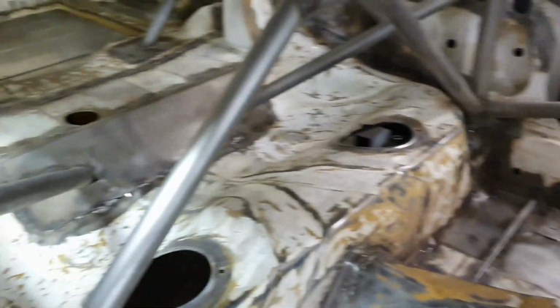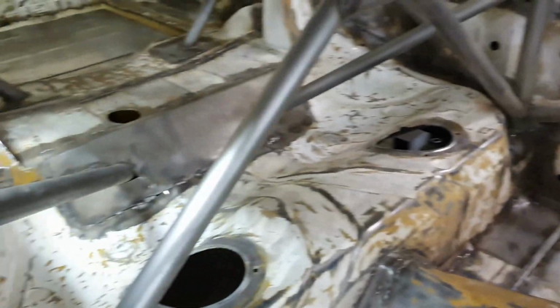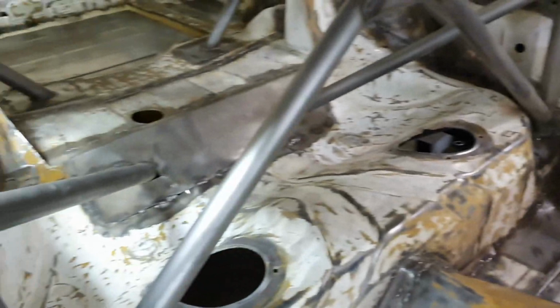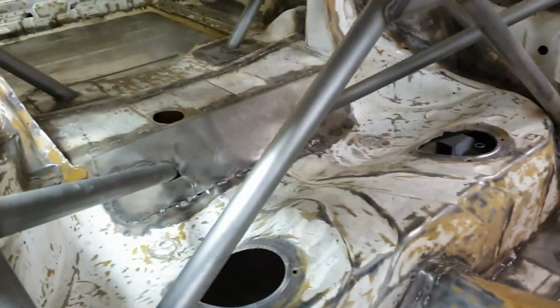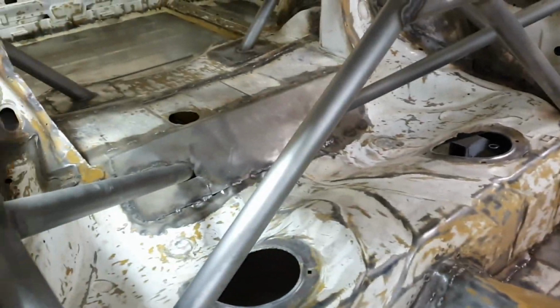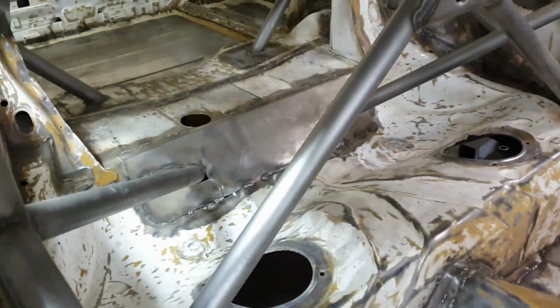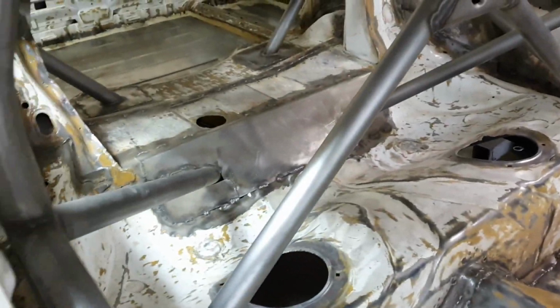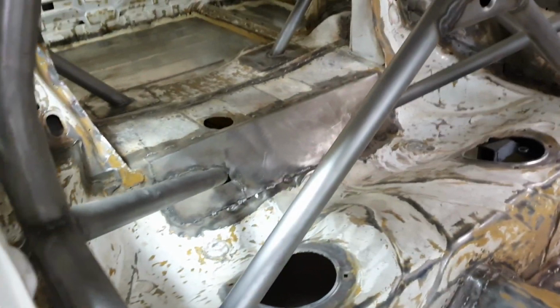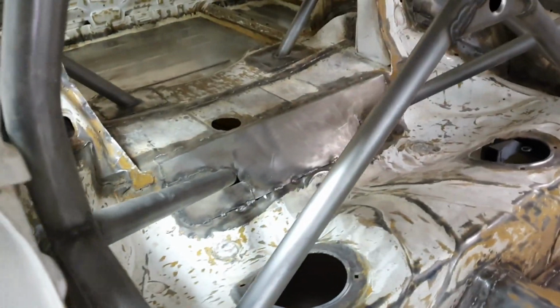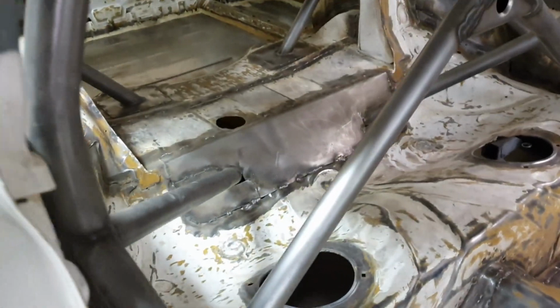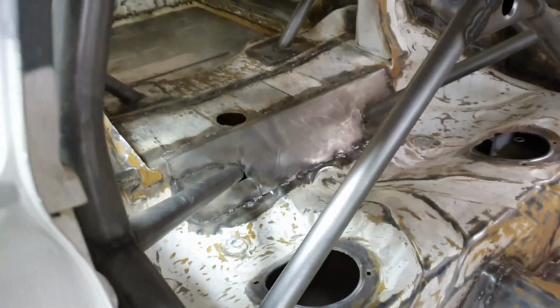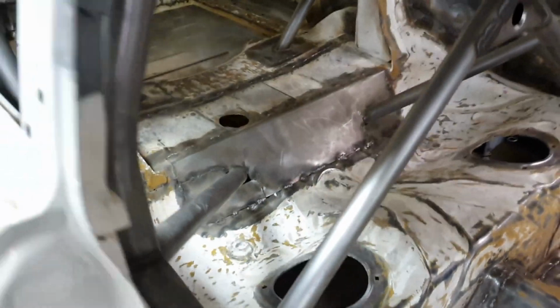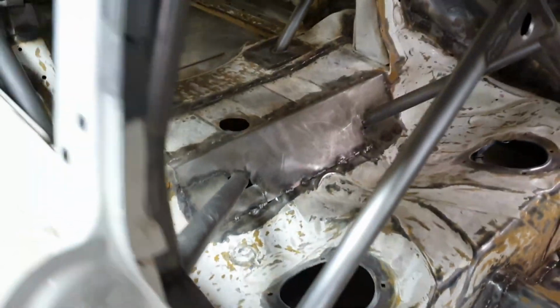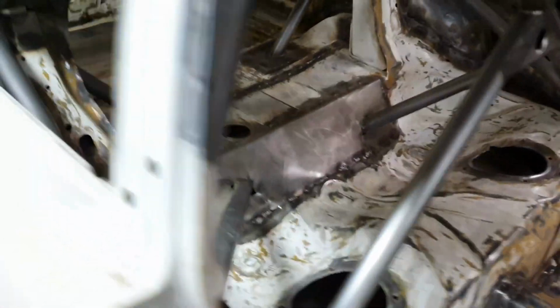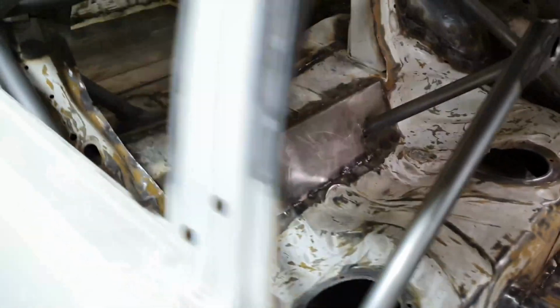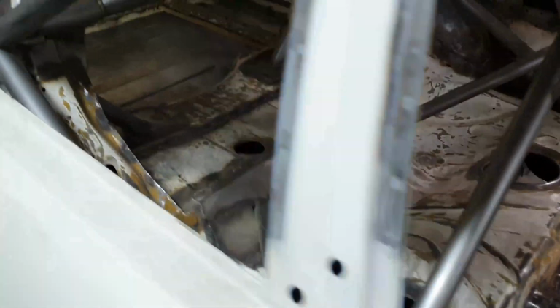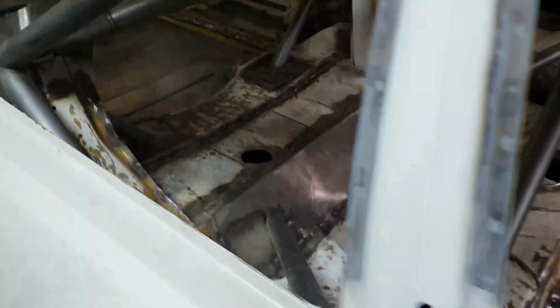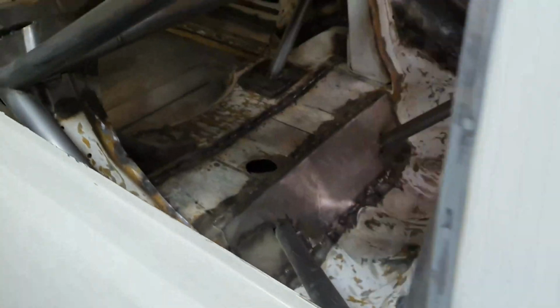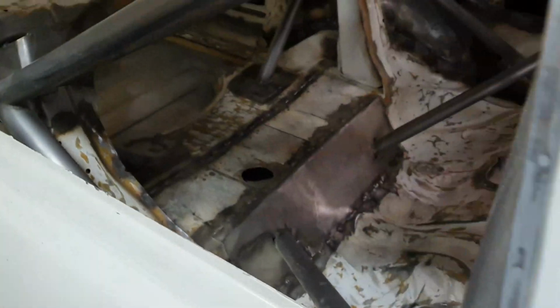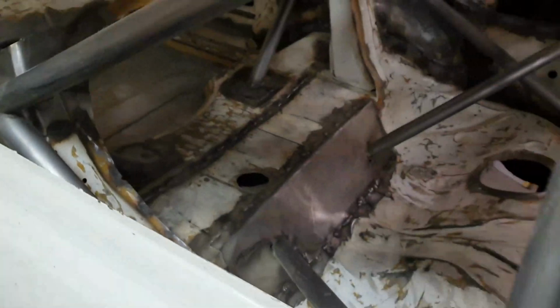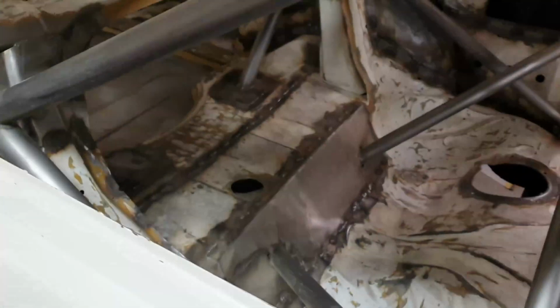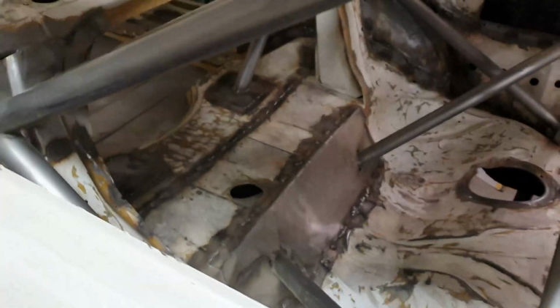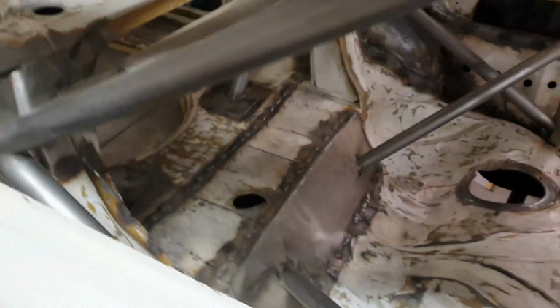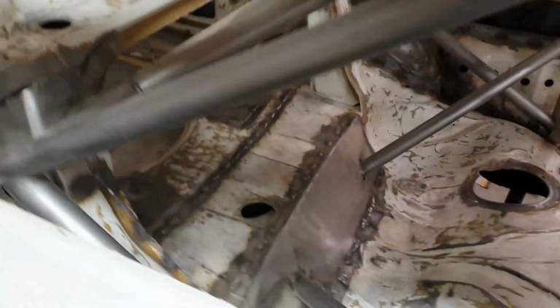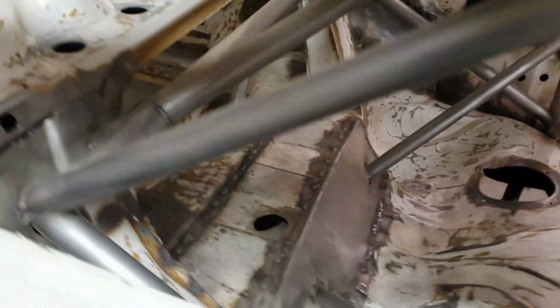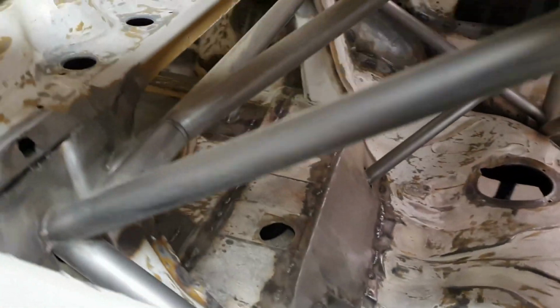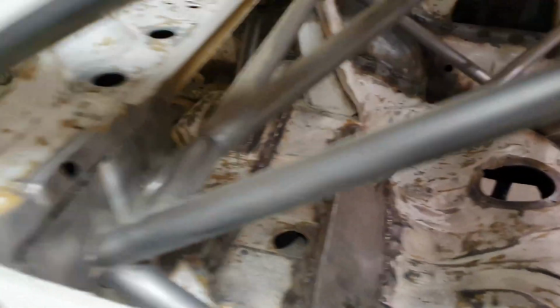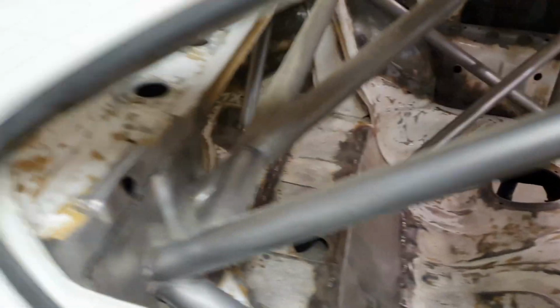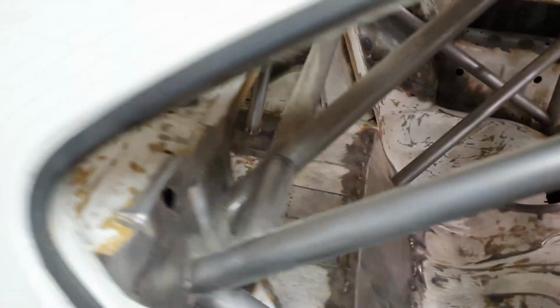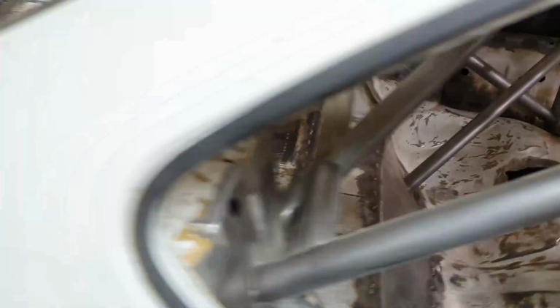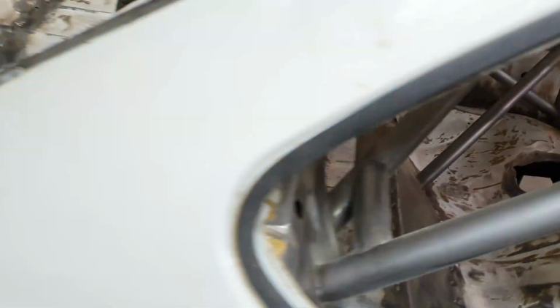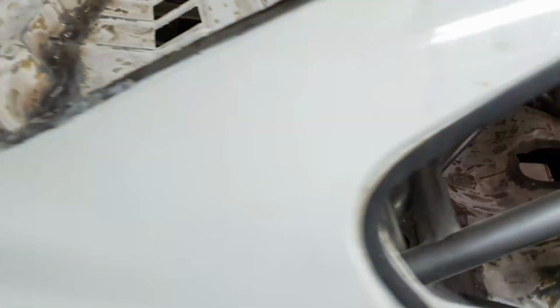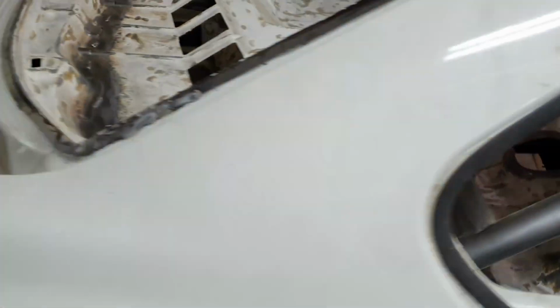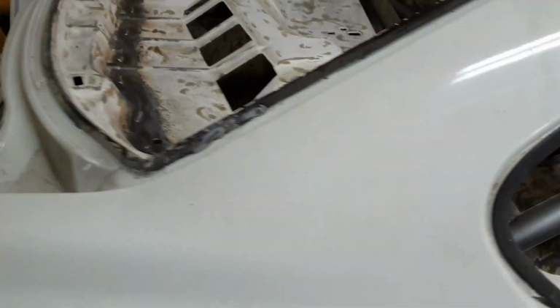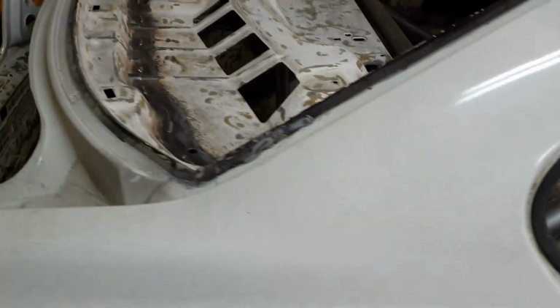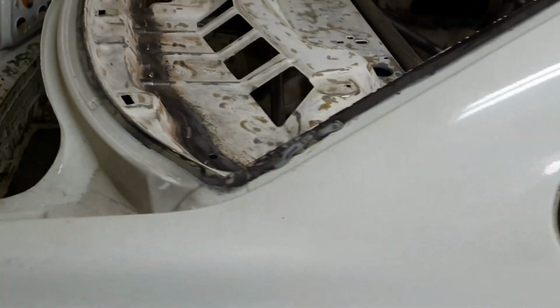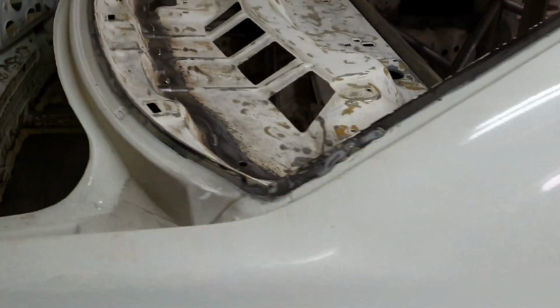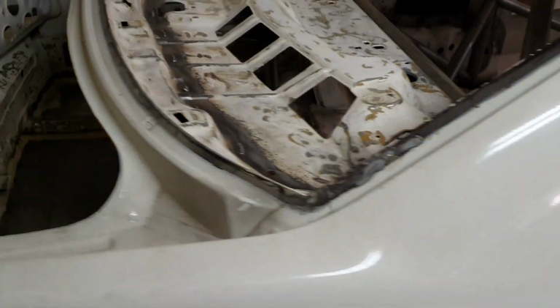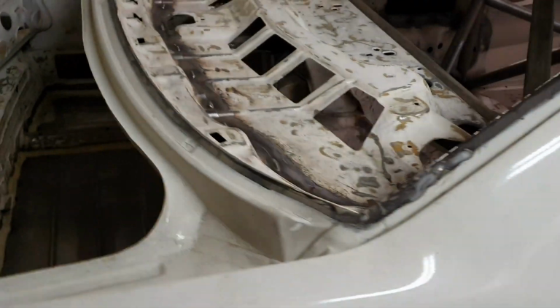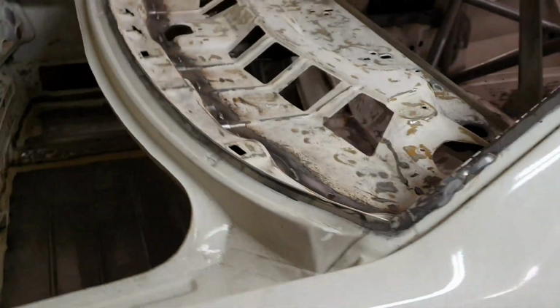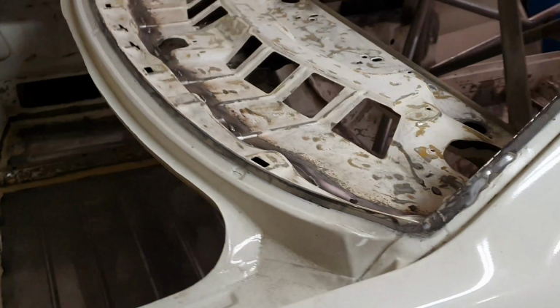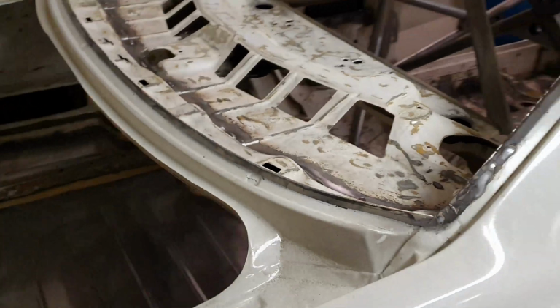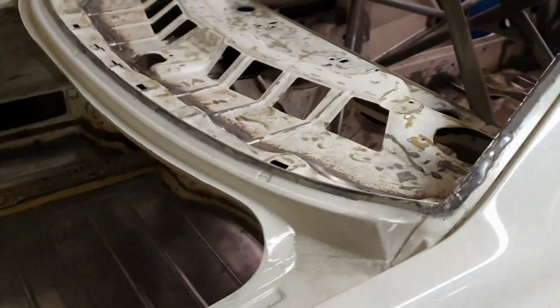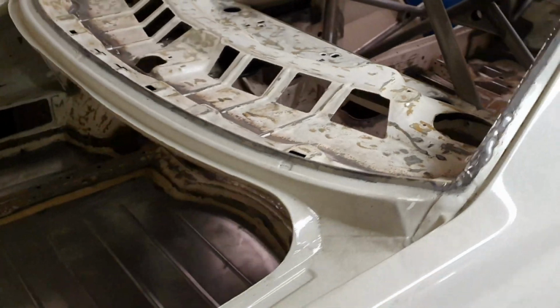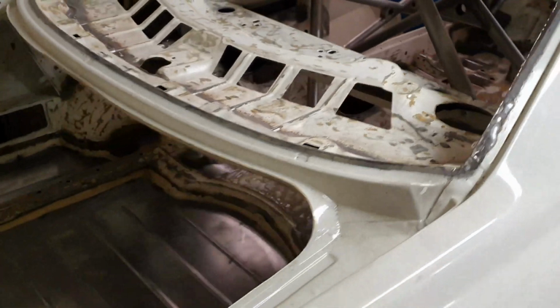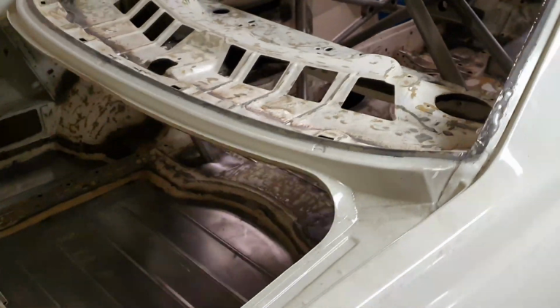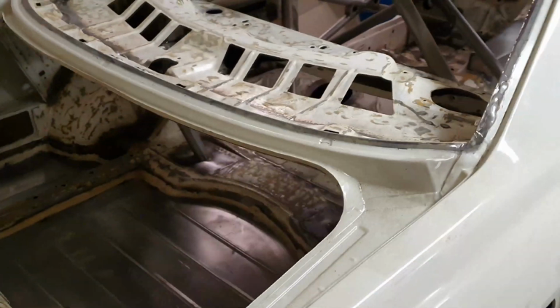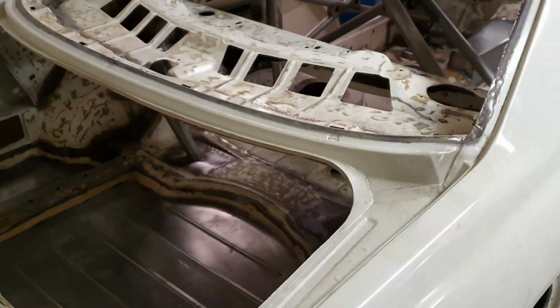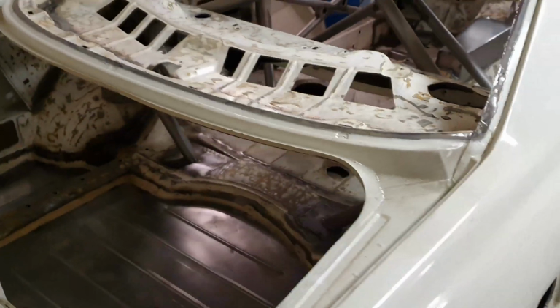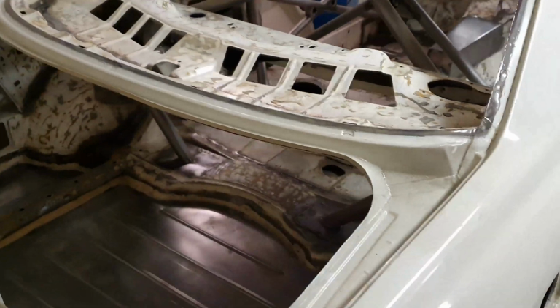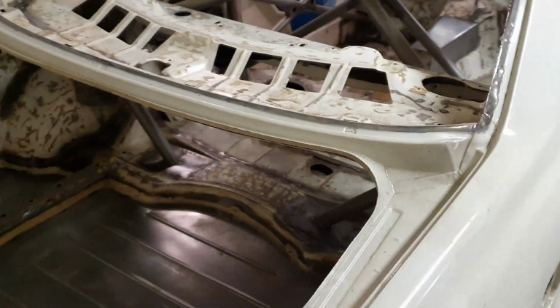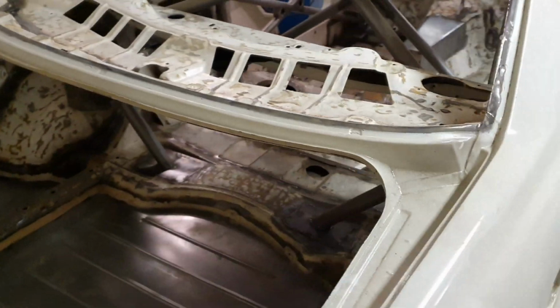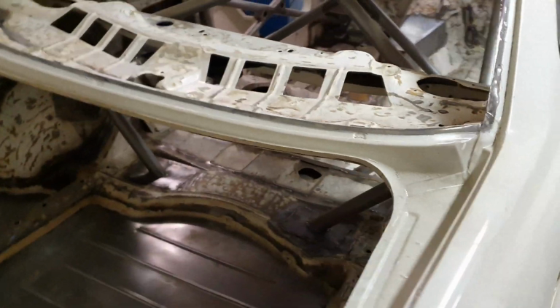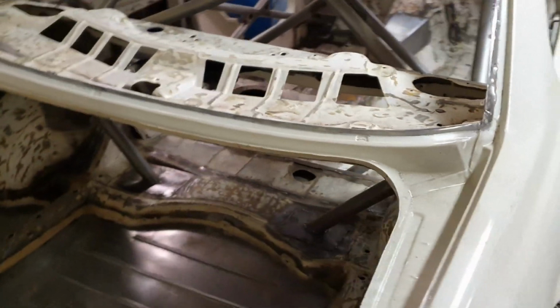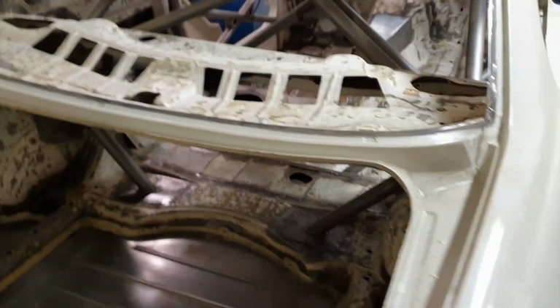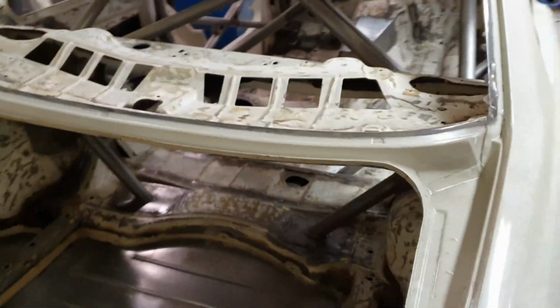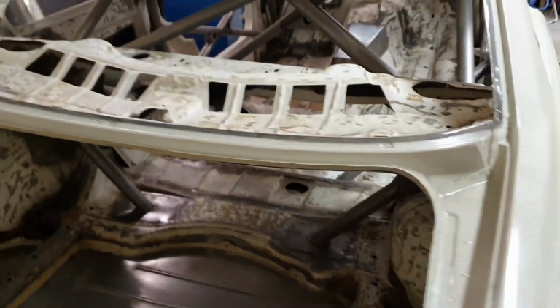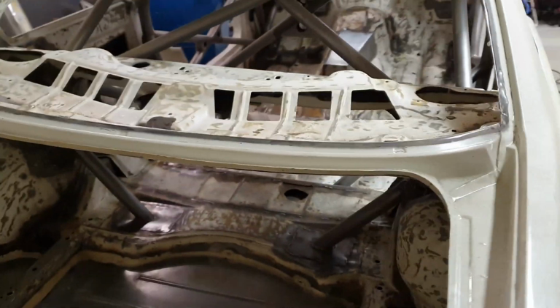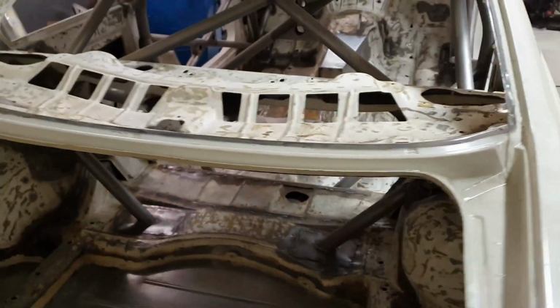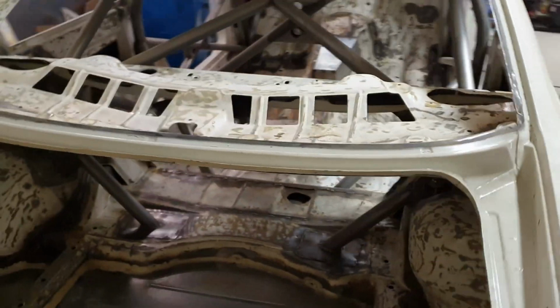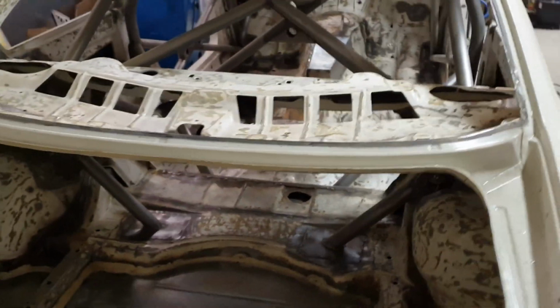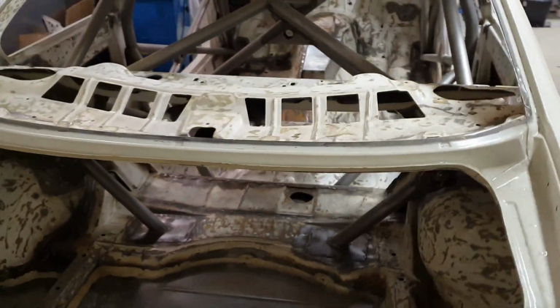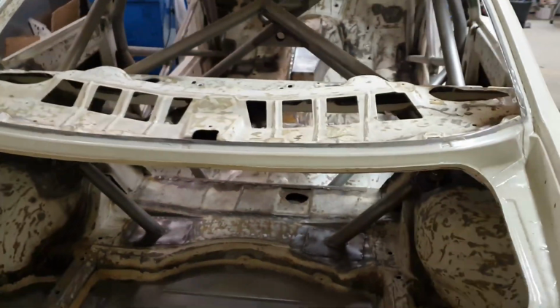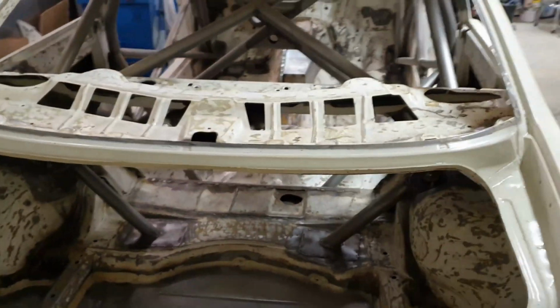After we finished the main cross and door bar gussets we sanded and scuffed as much of the interior as we could and then took the car outside to clean it out.